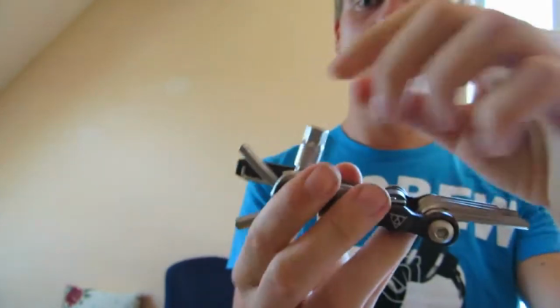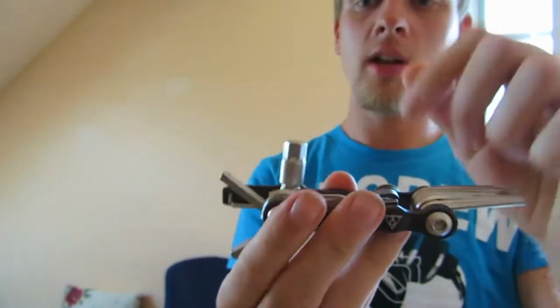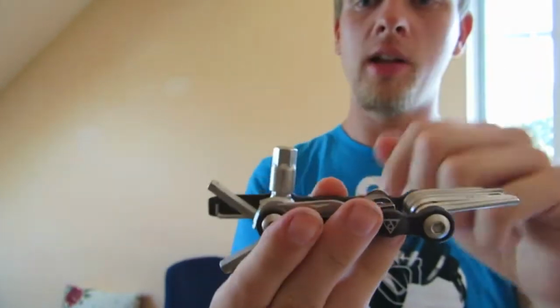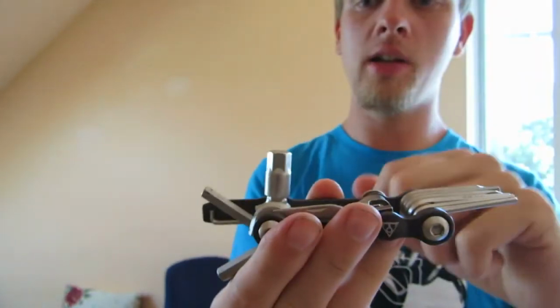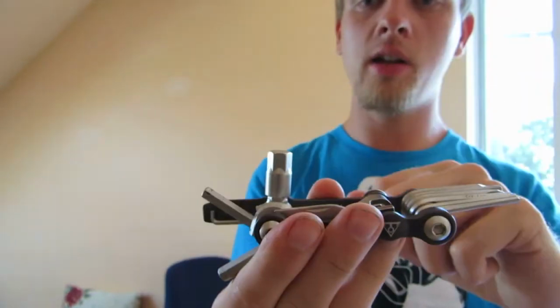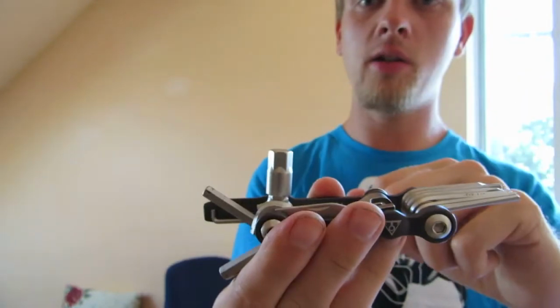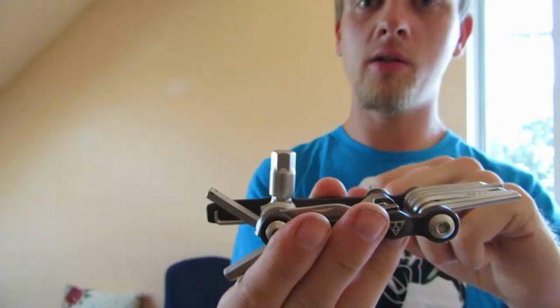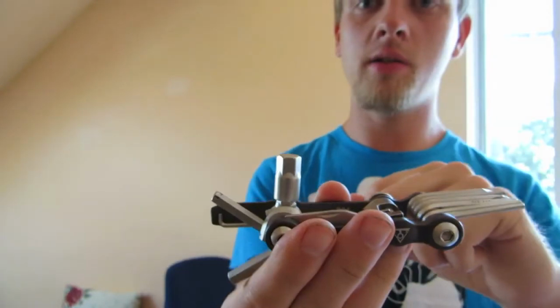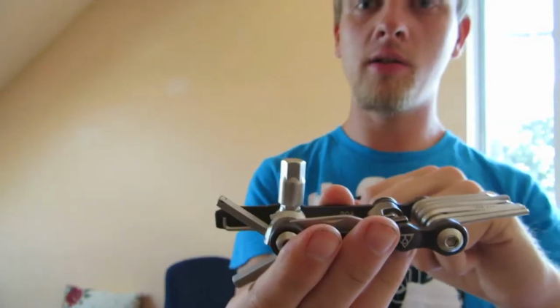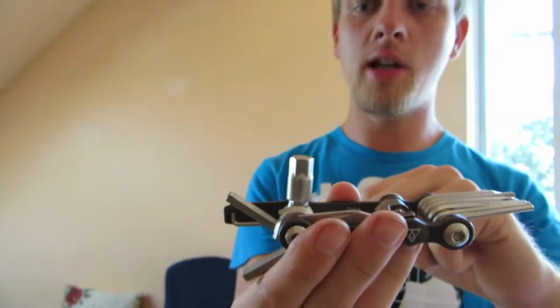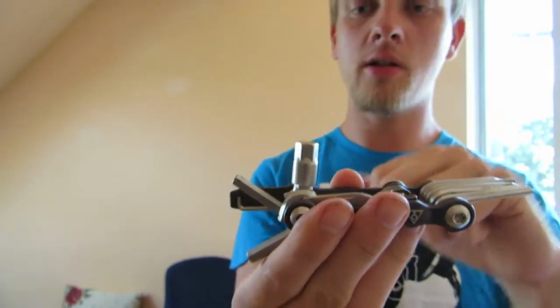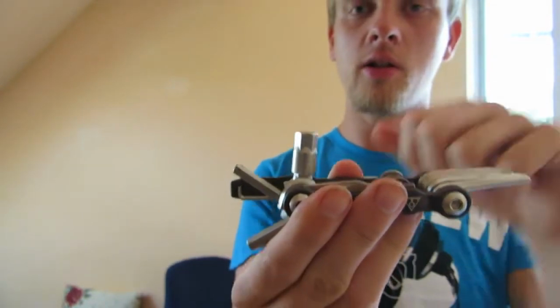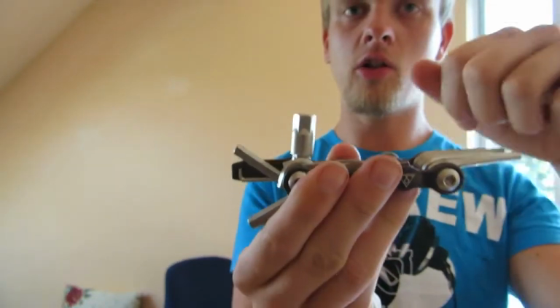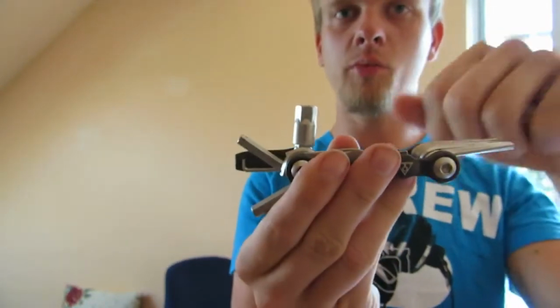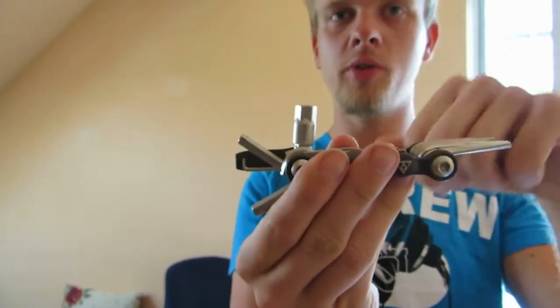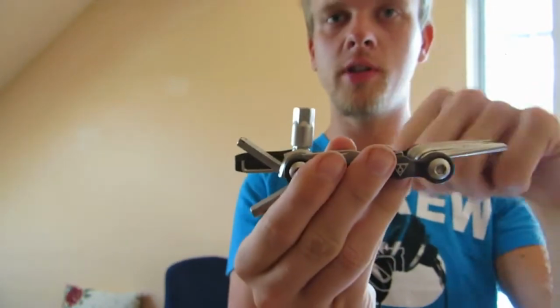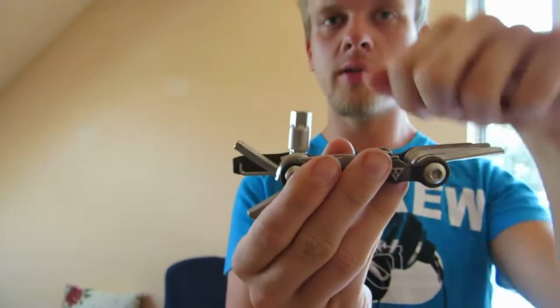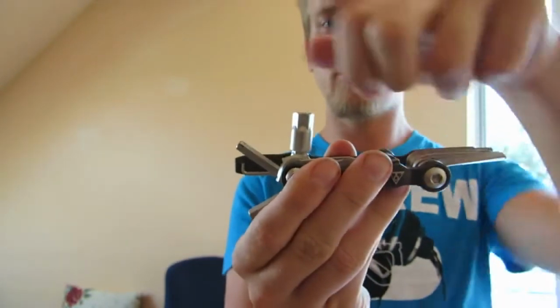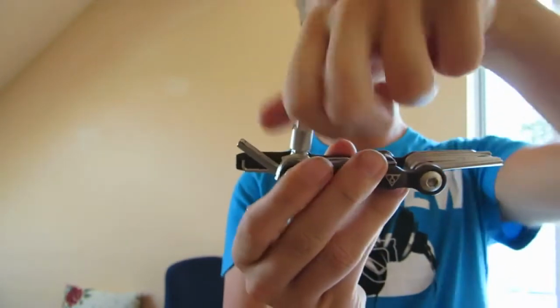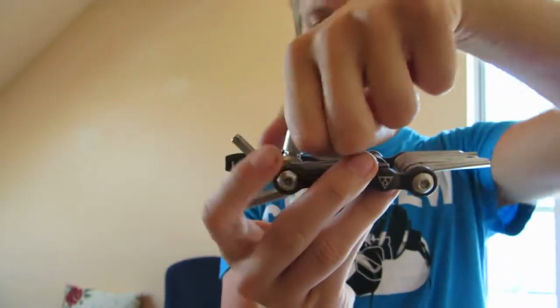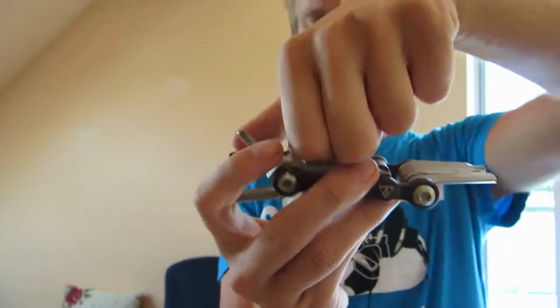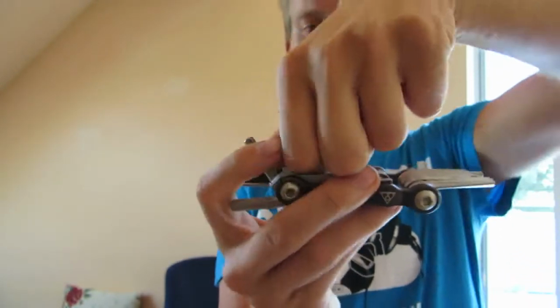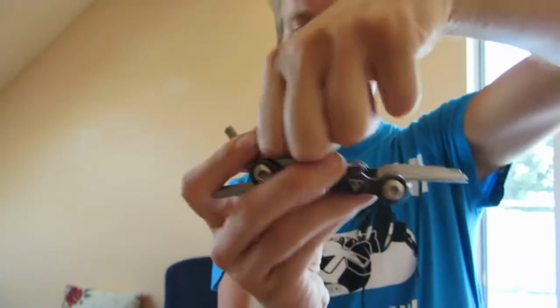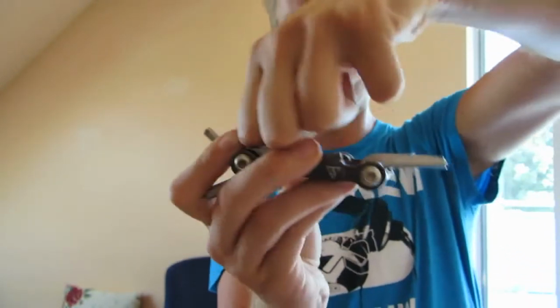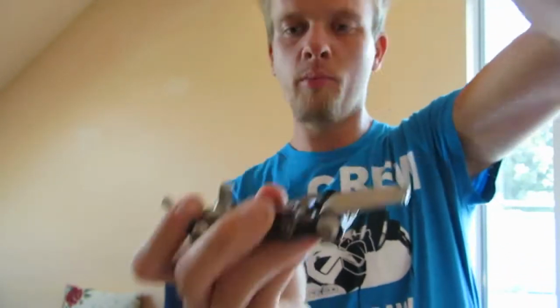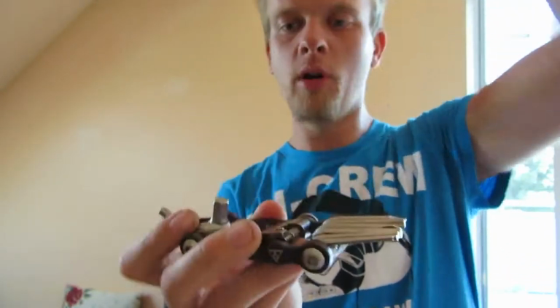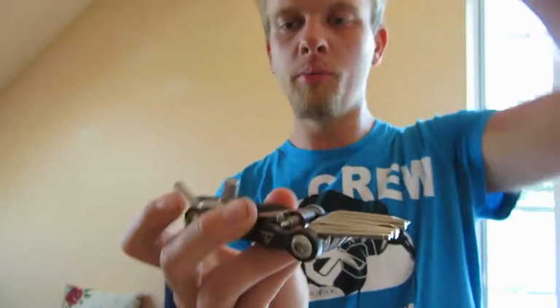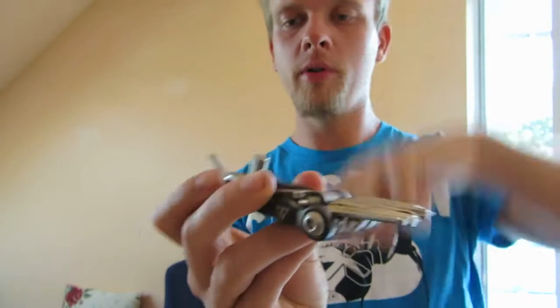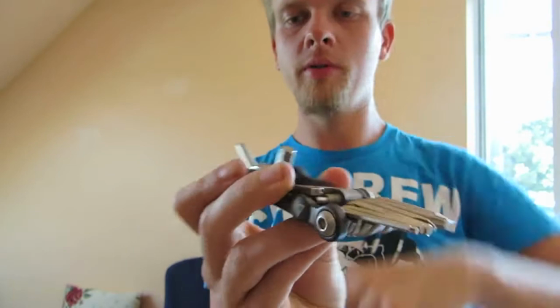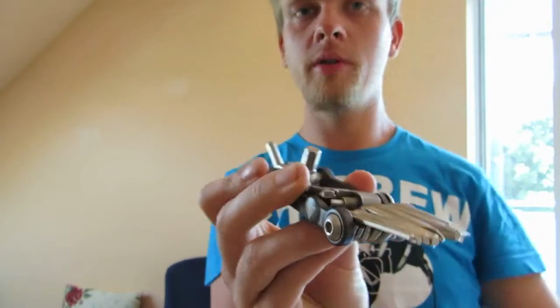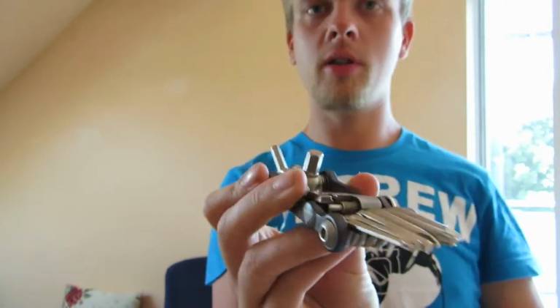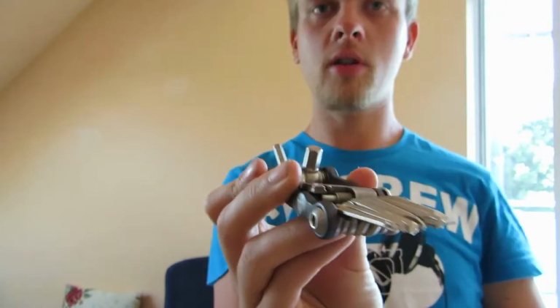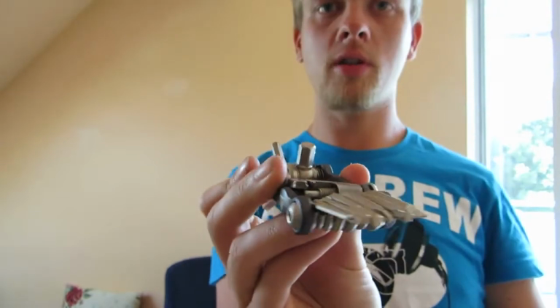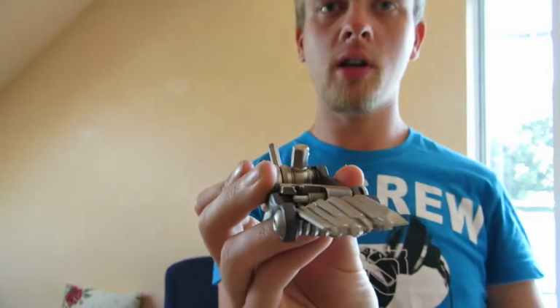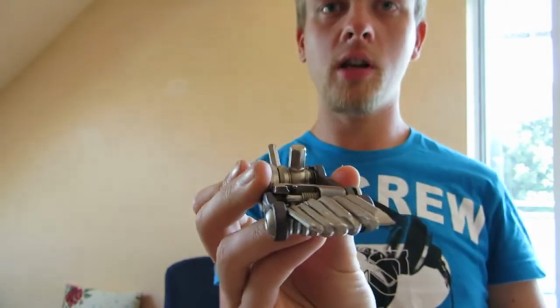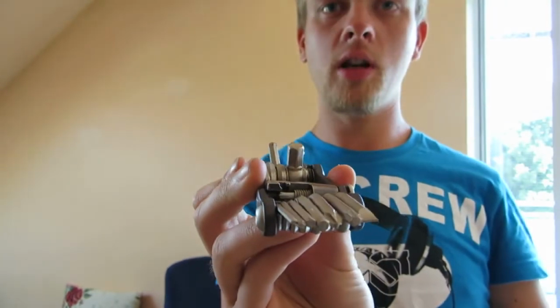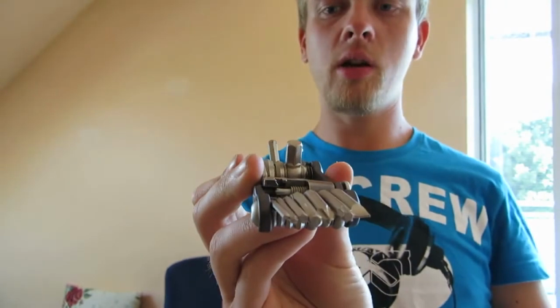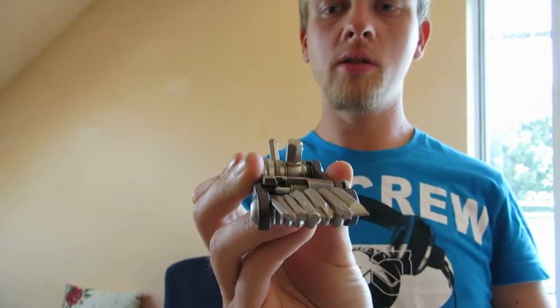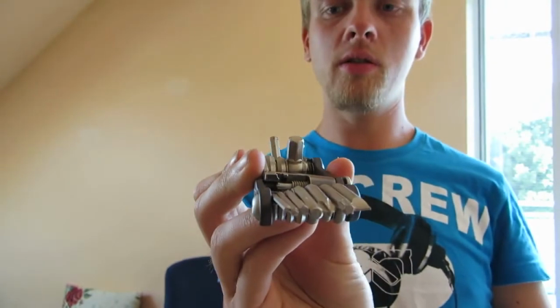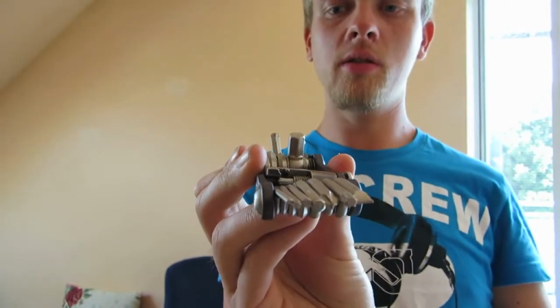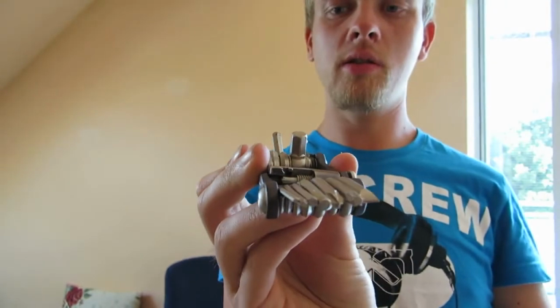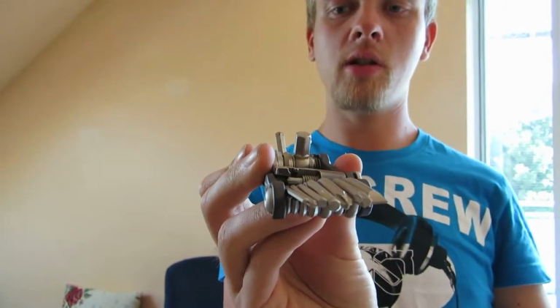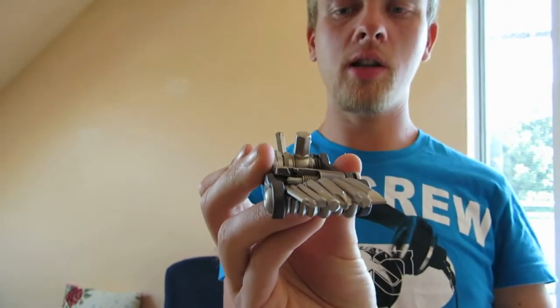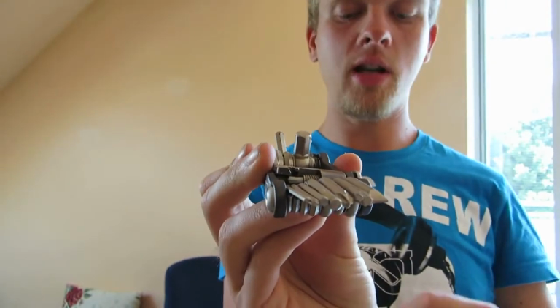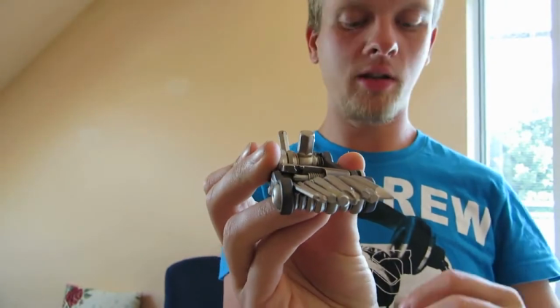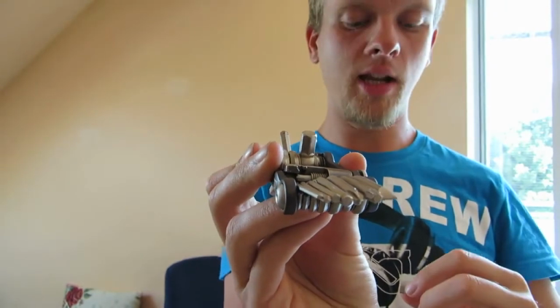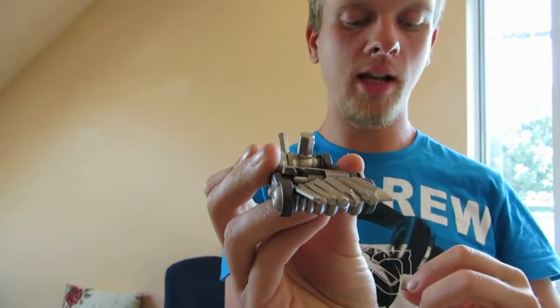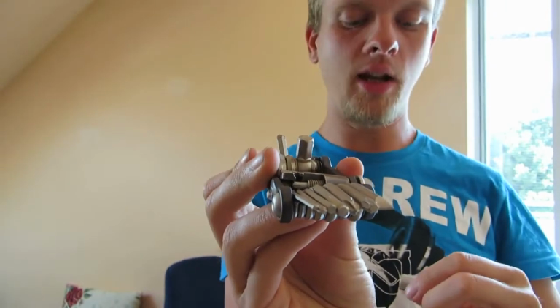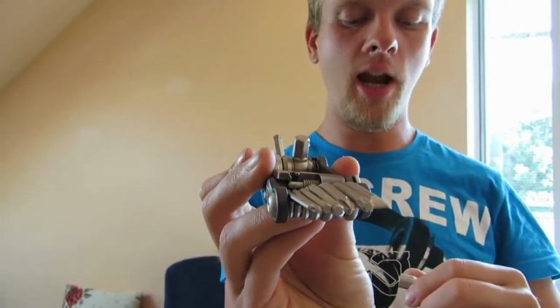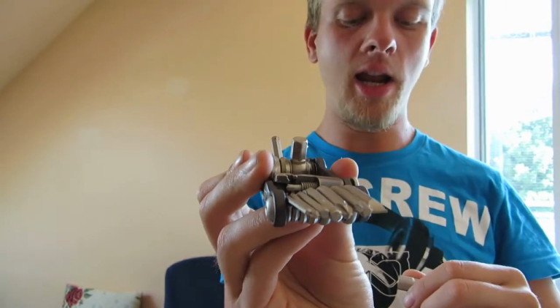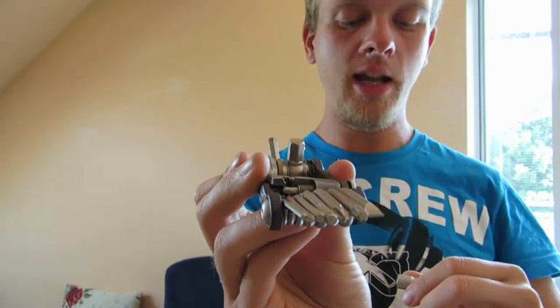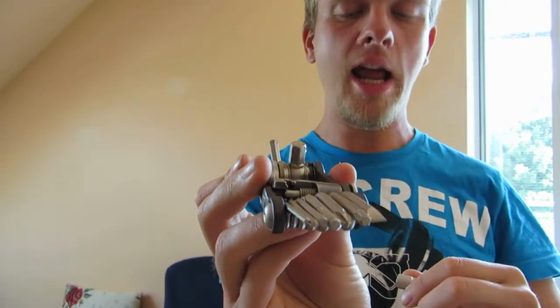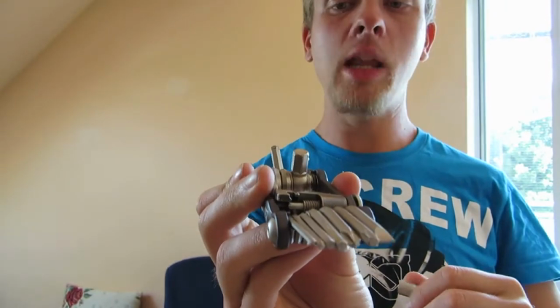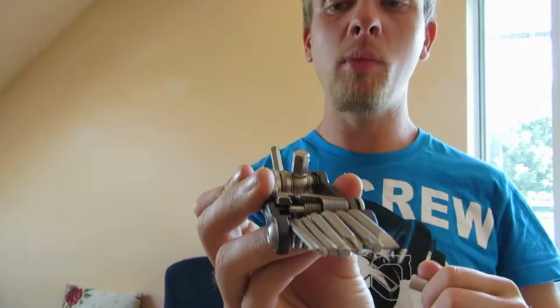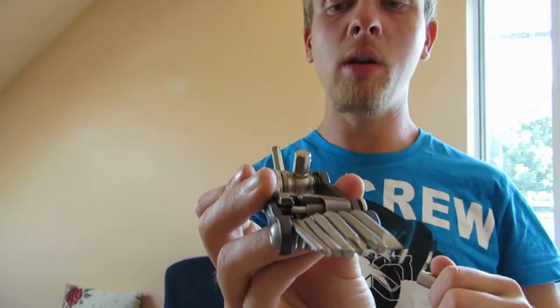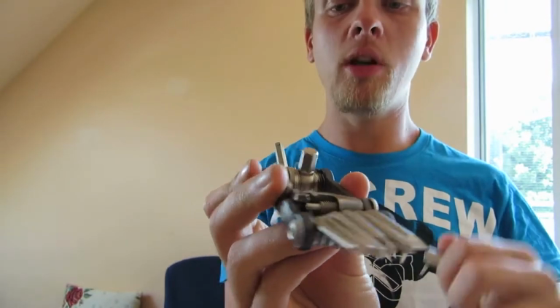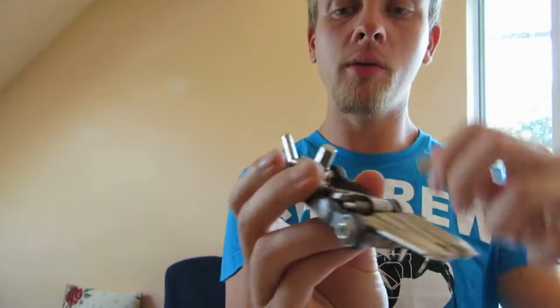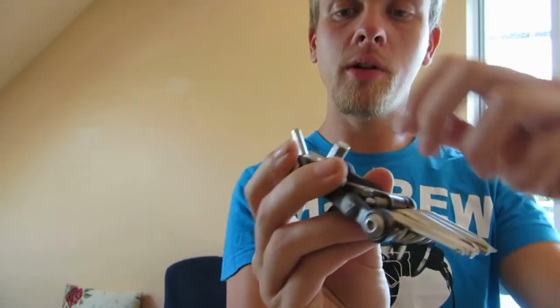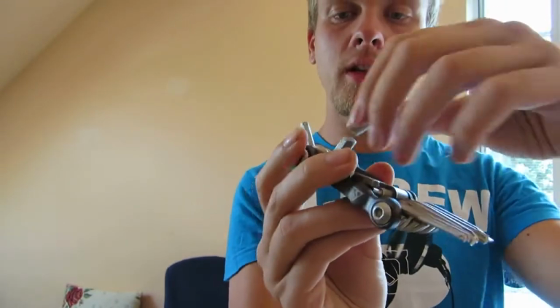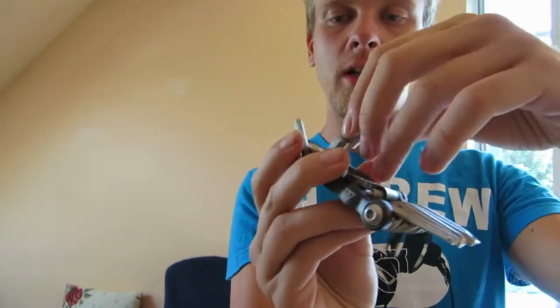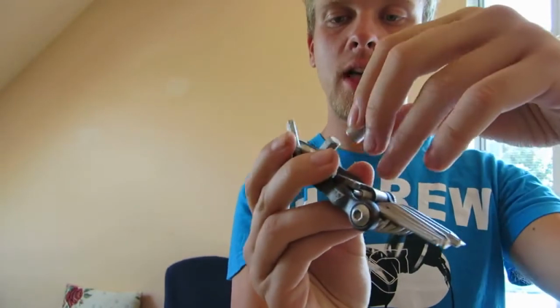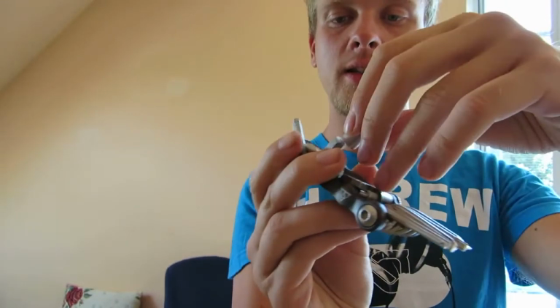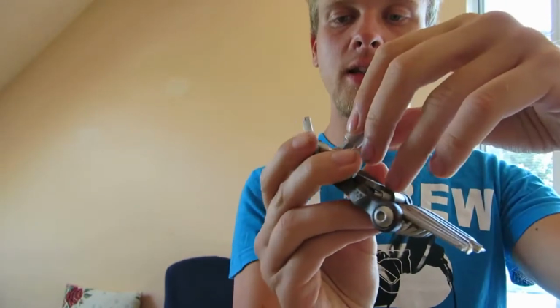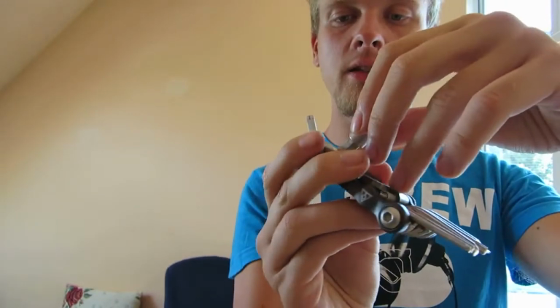You can also open this one and get it out, so you get a 10 and 8 millimeter hex key.